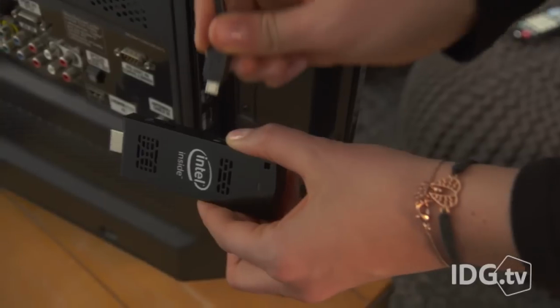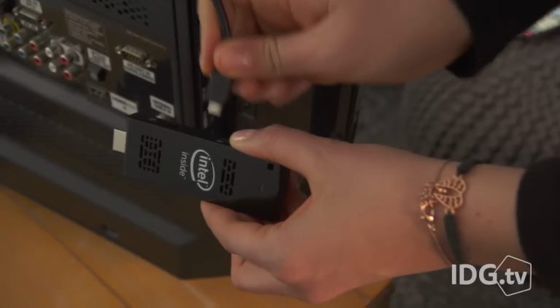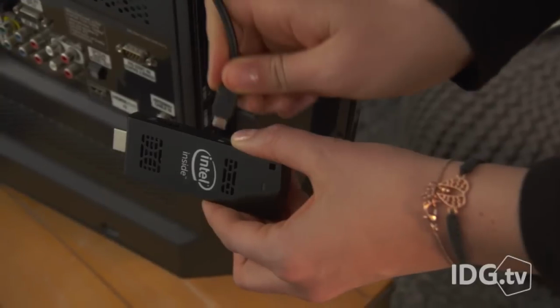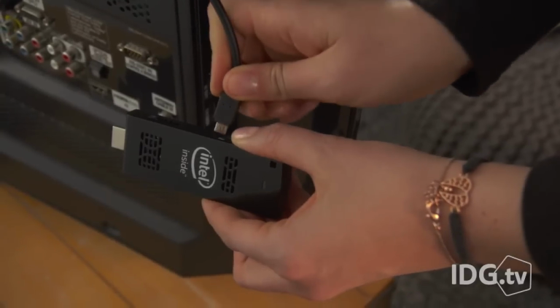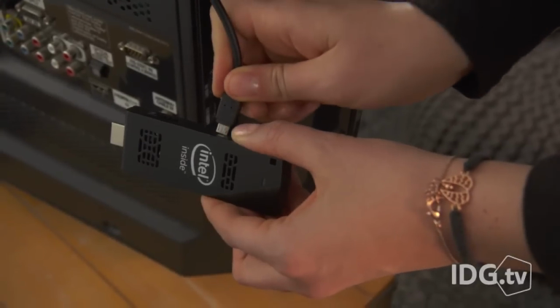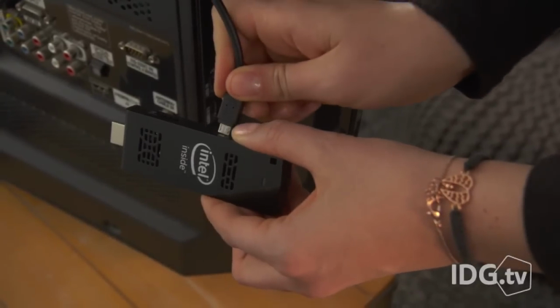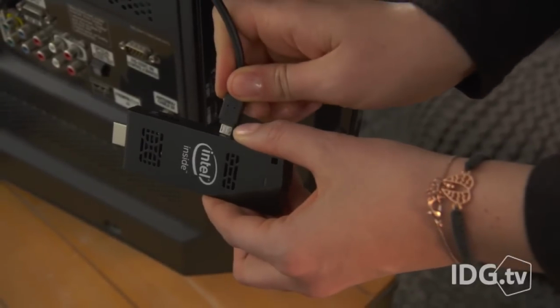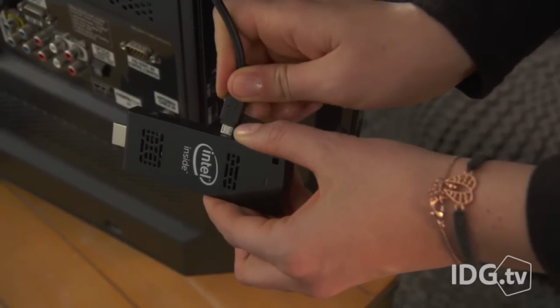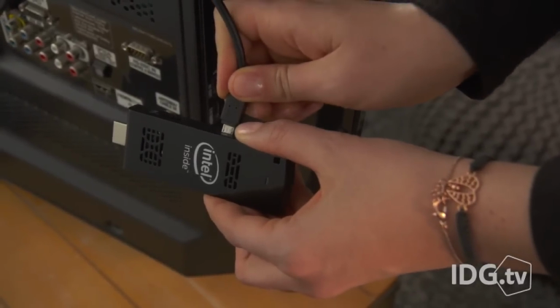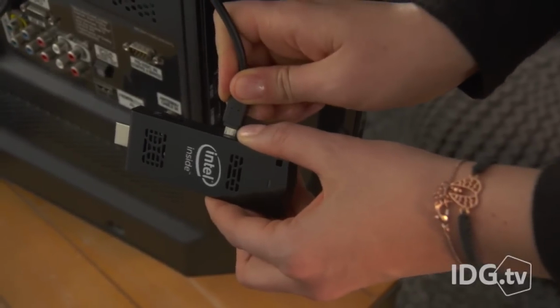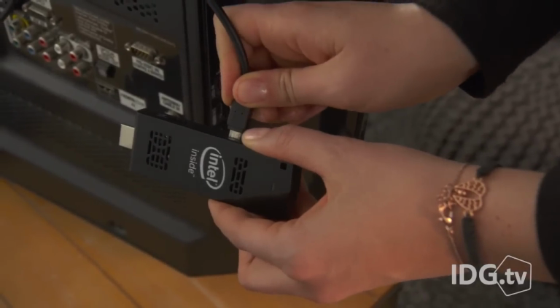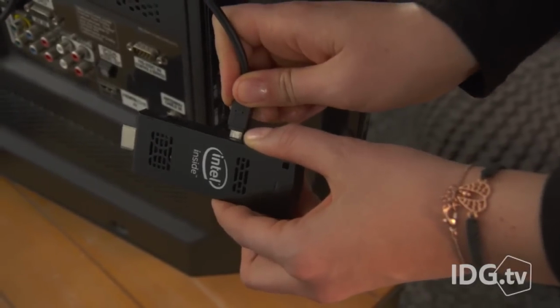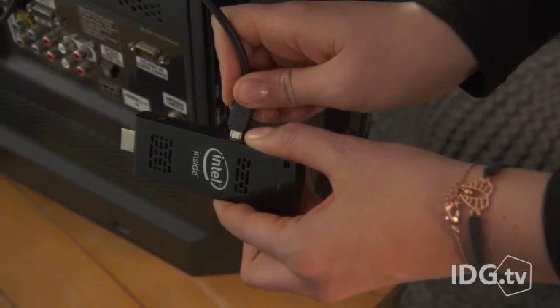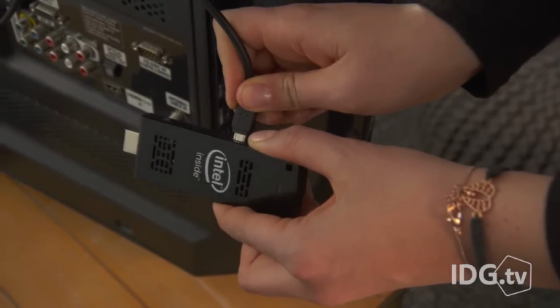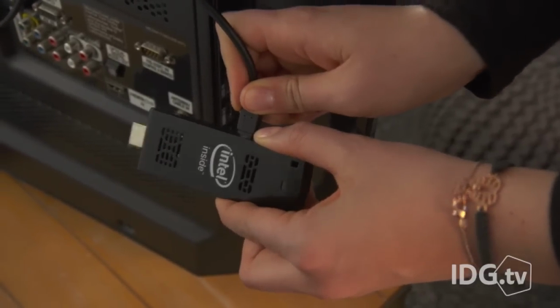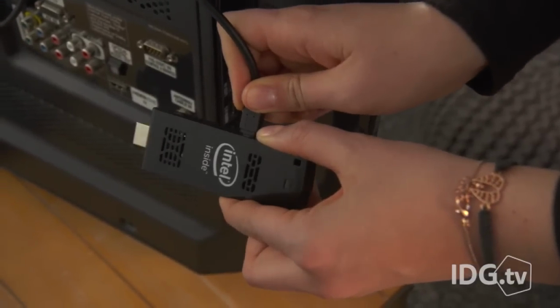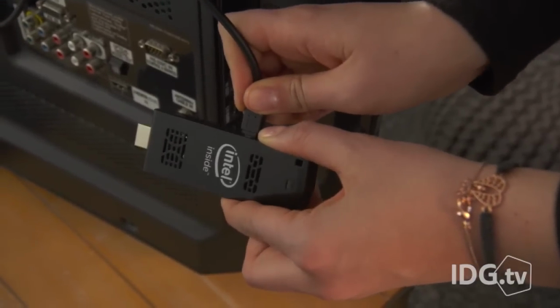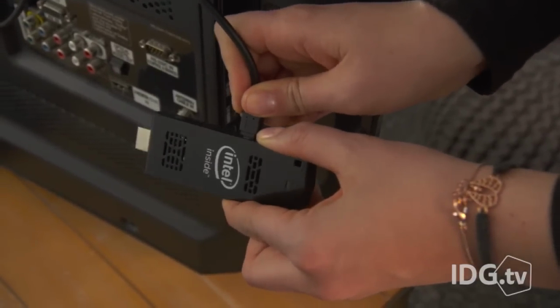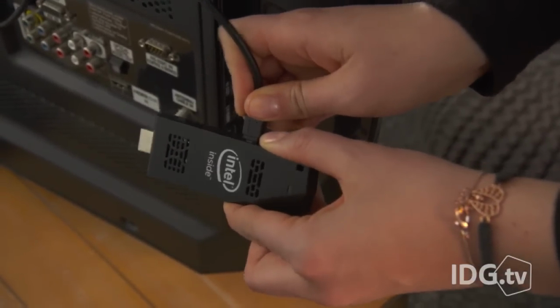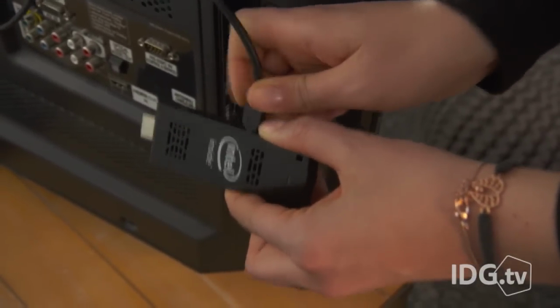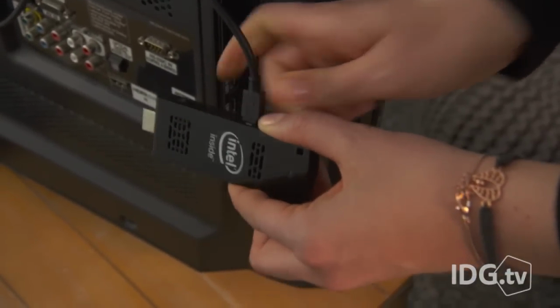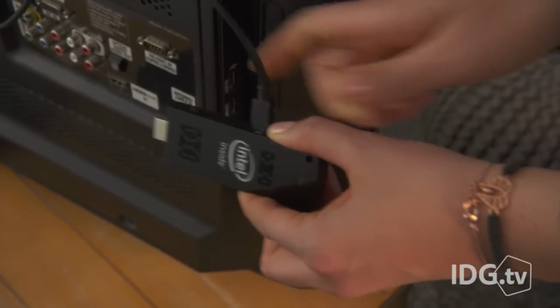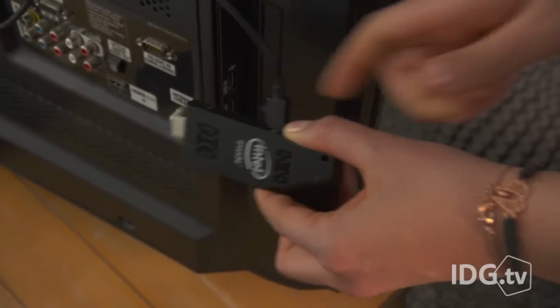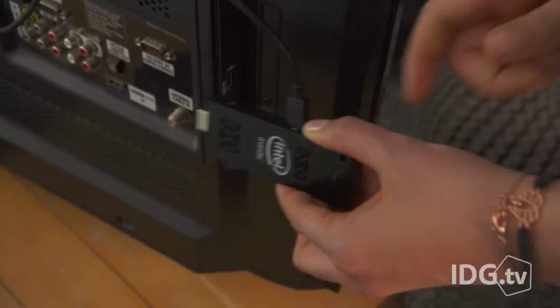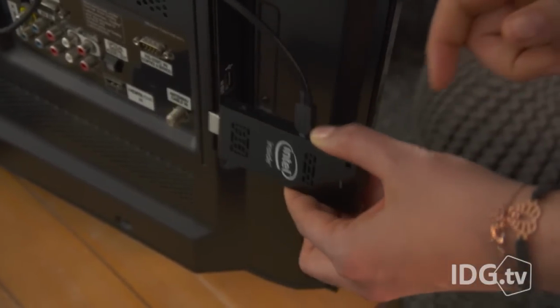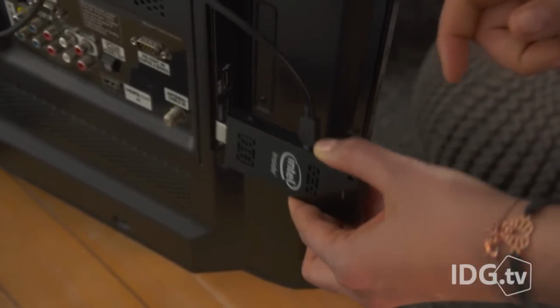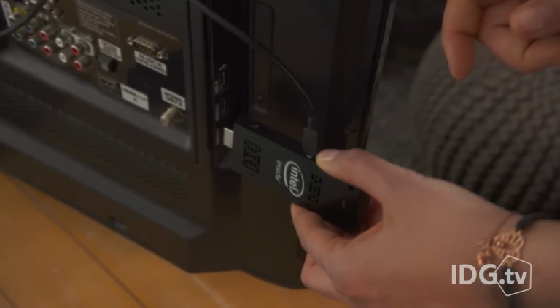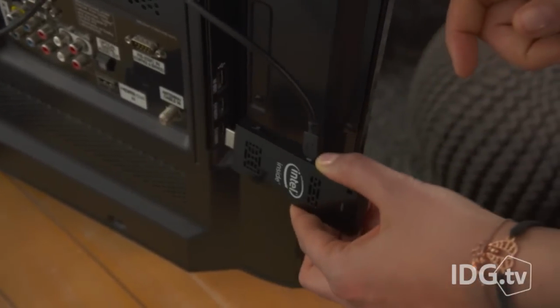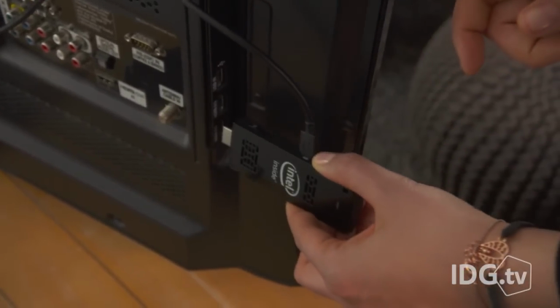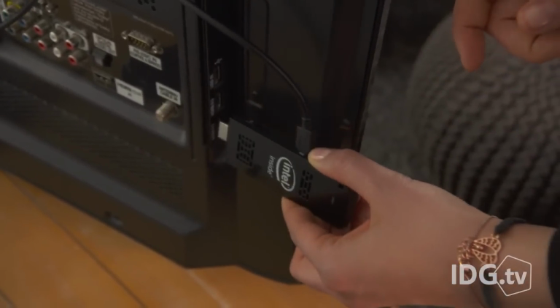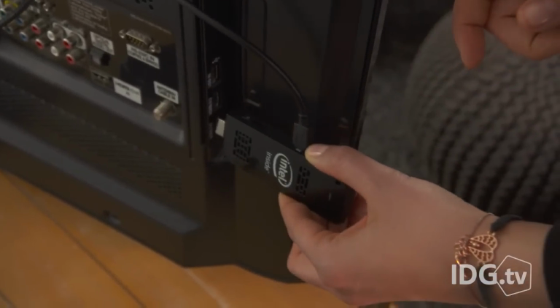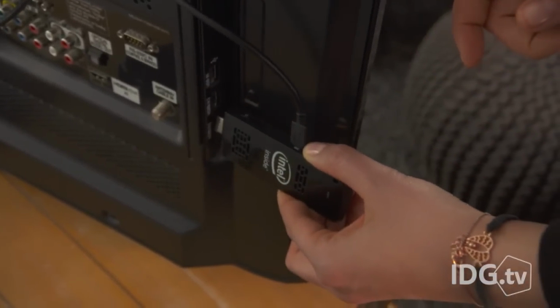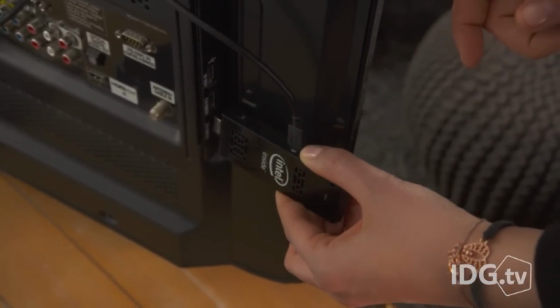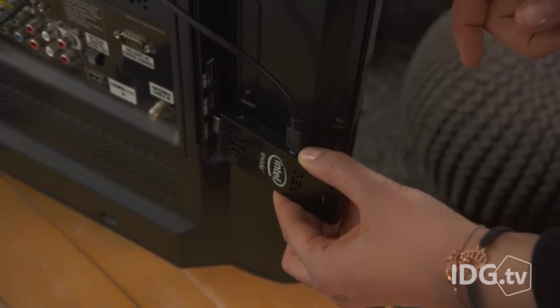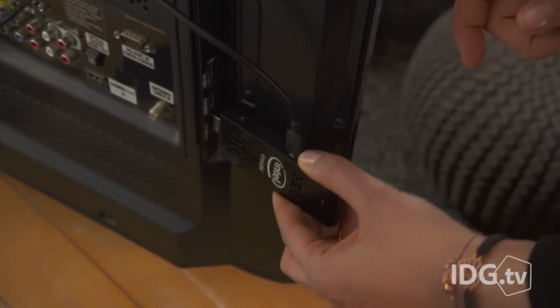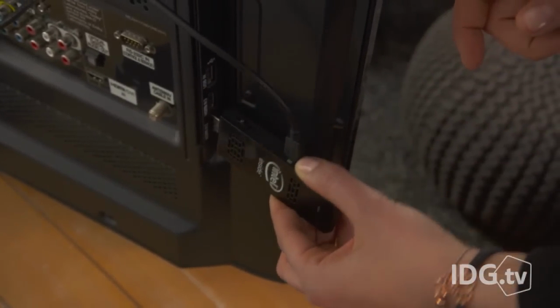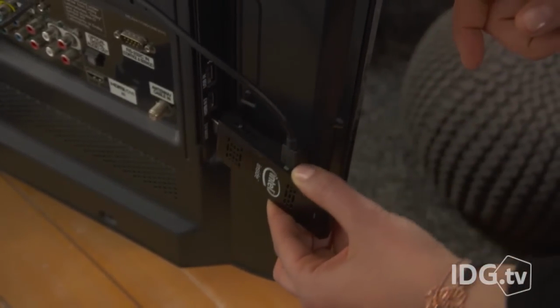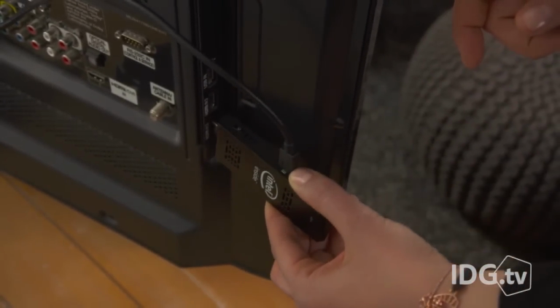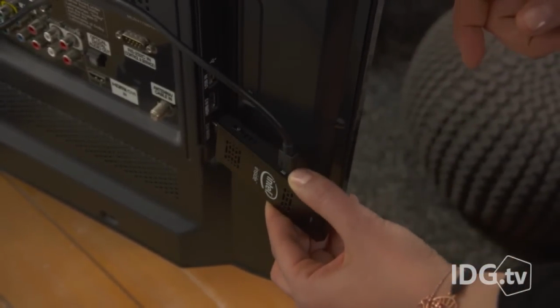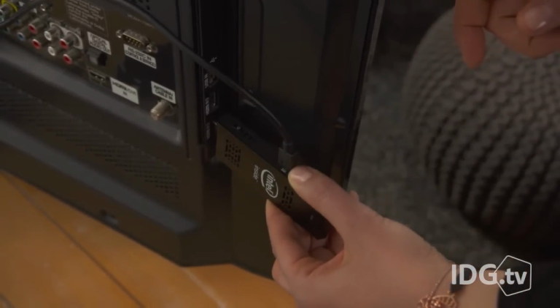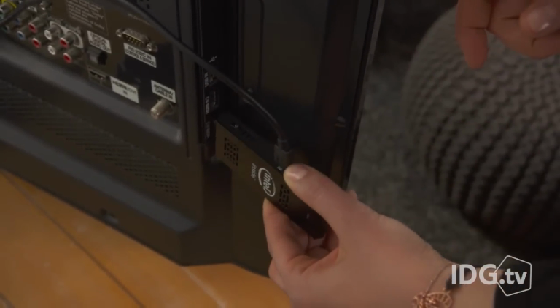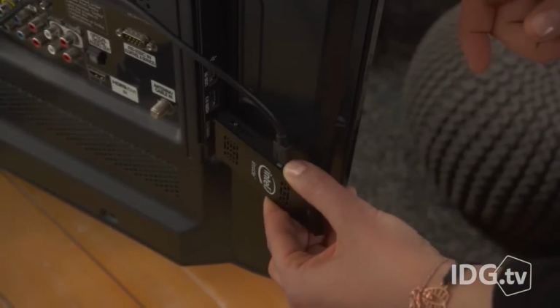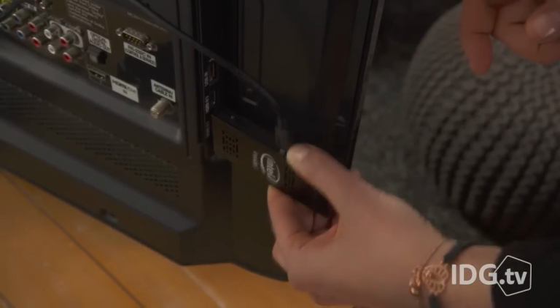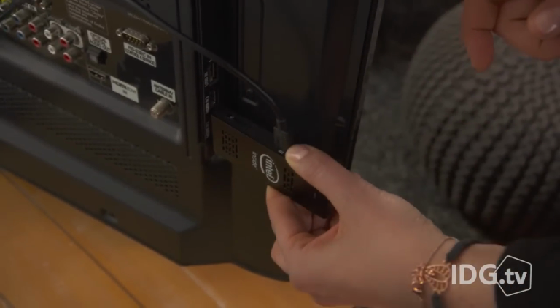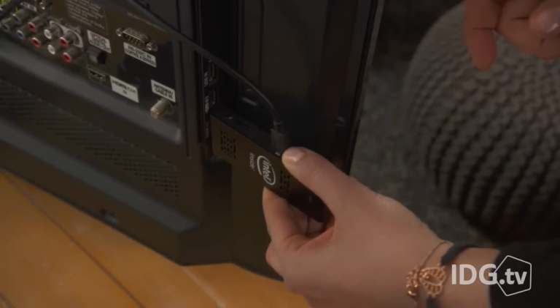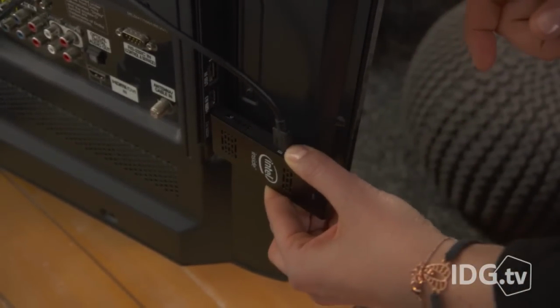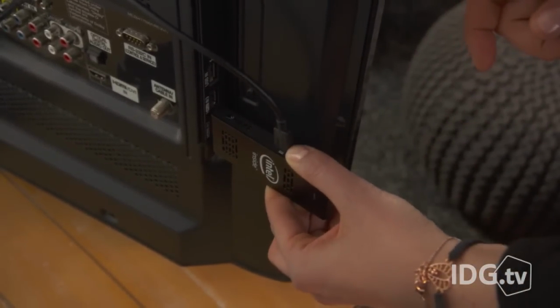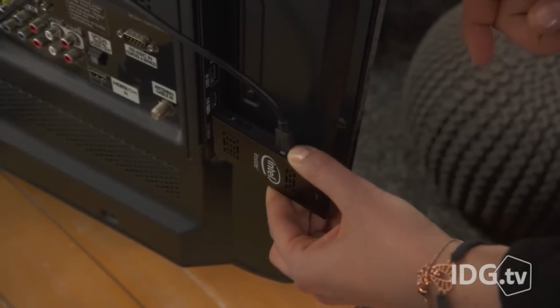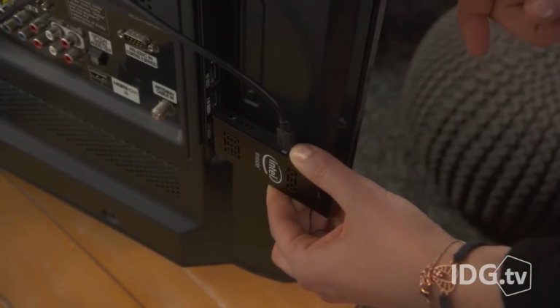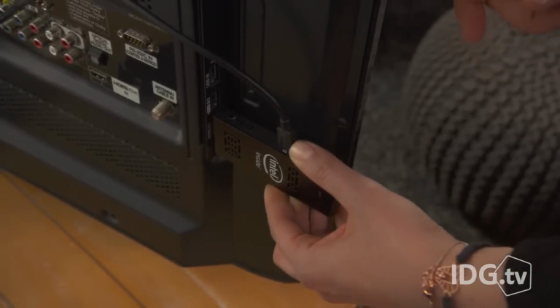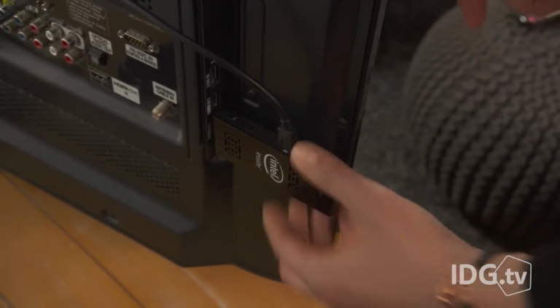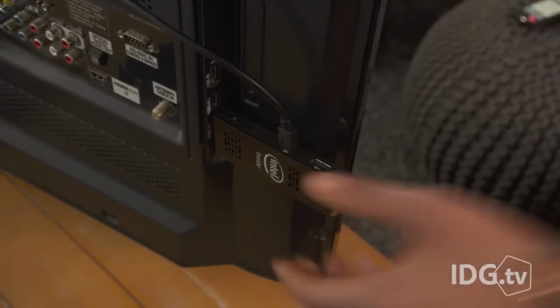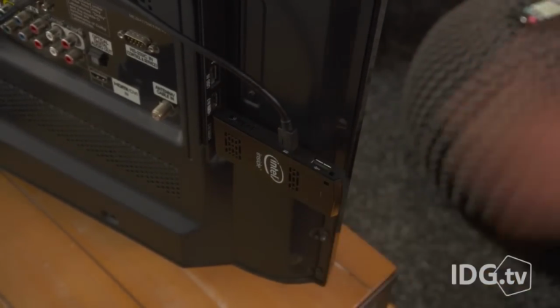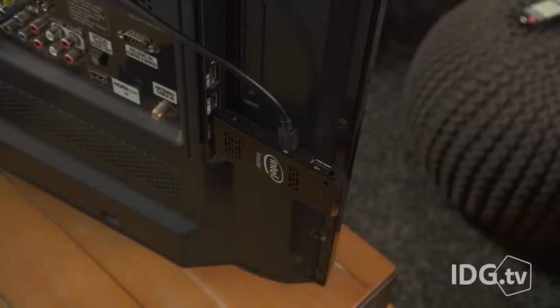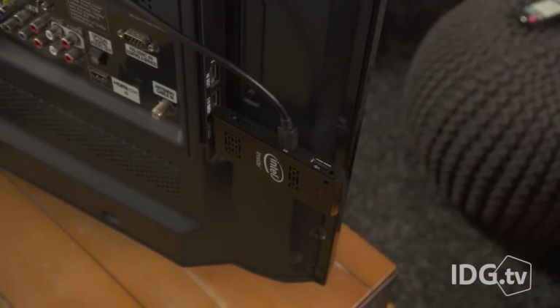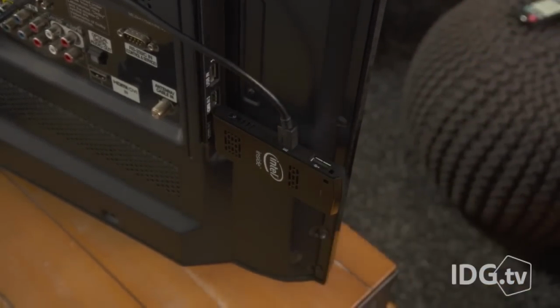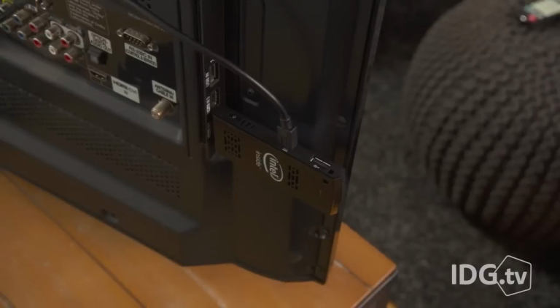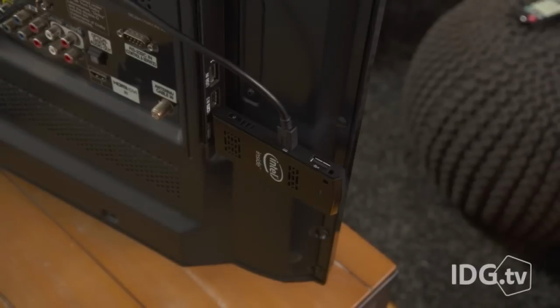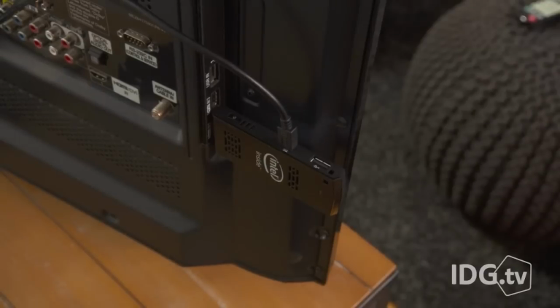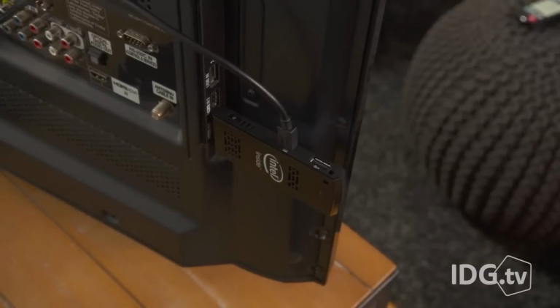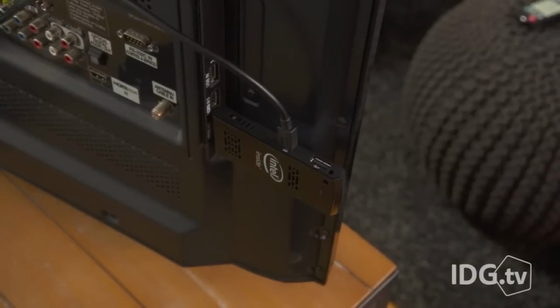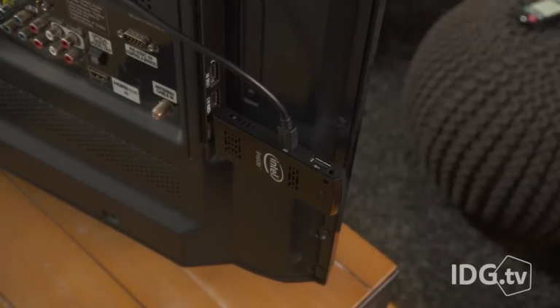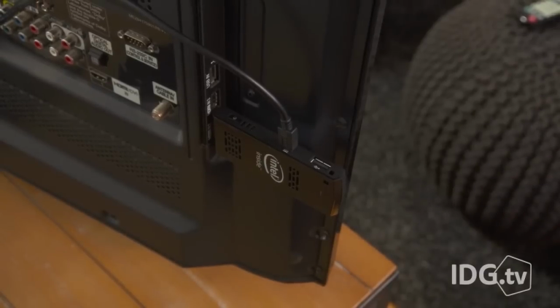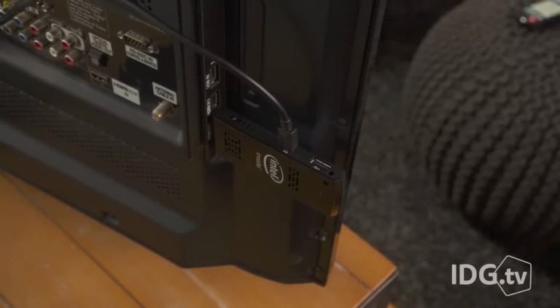It plugs directly into a monitor or TV via HDMI, and is powered through a micro-USB jack on the stick.